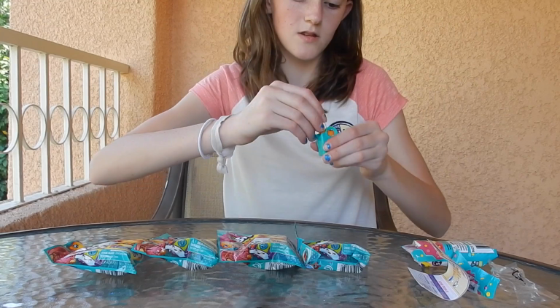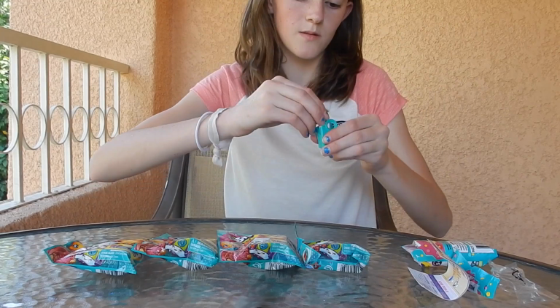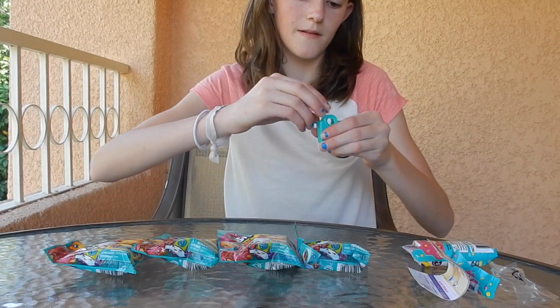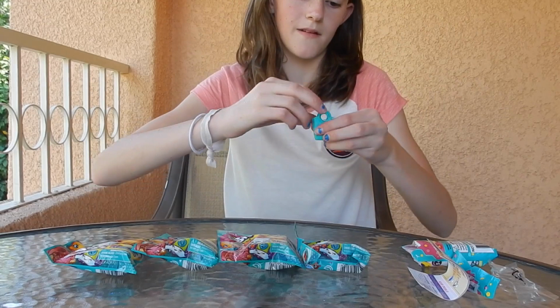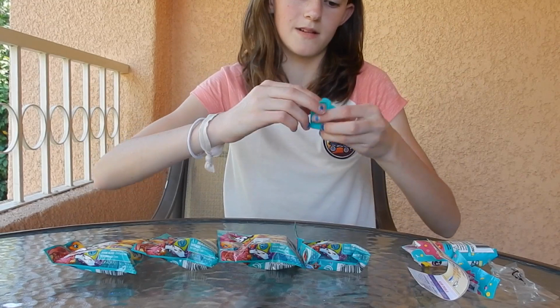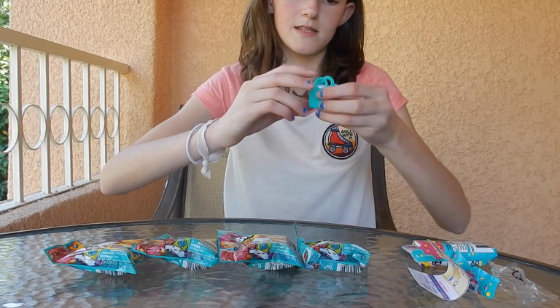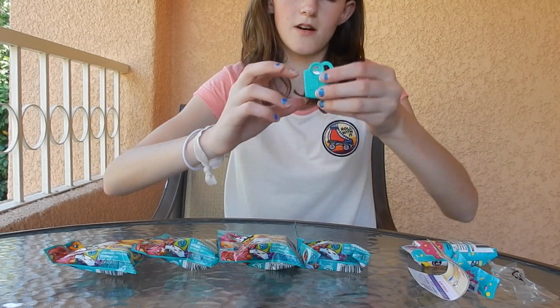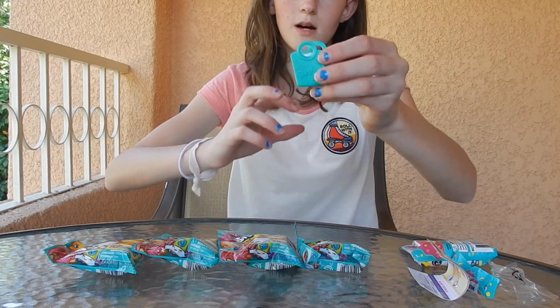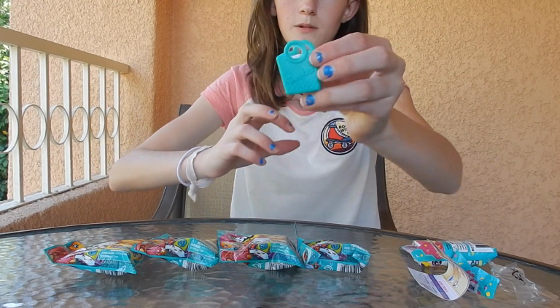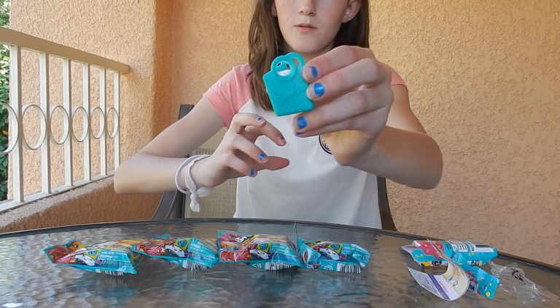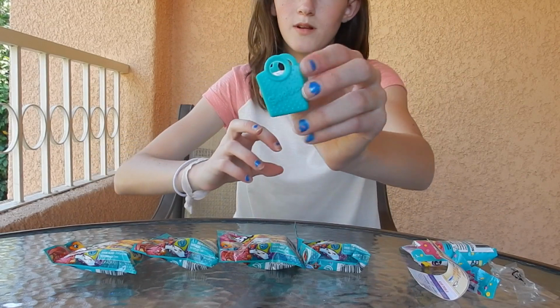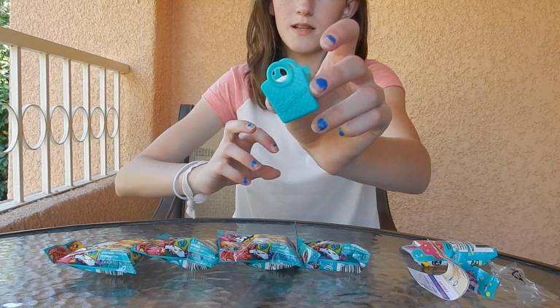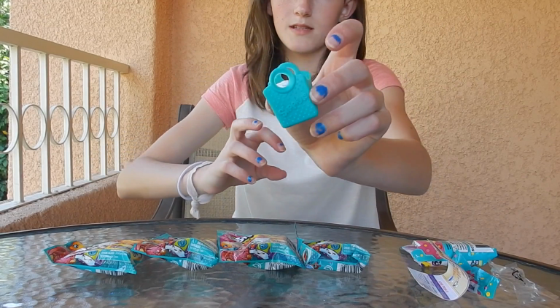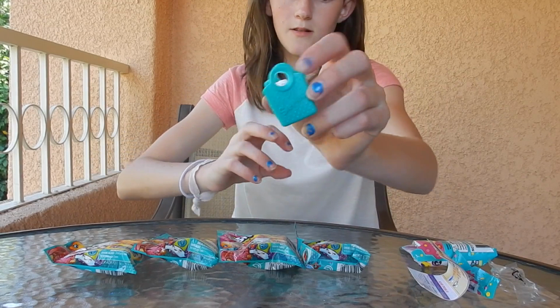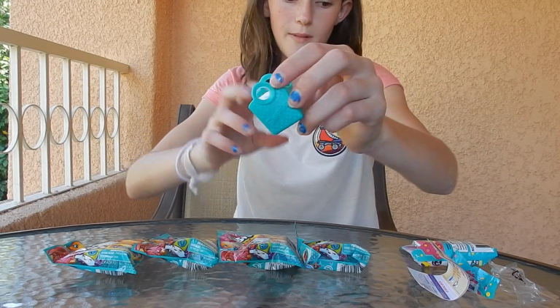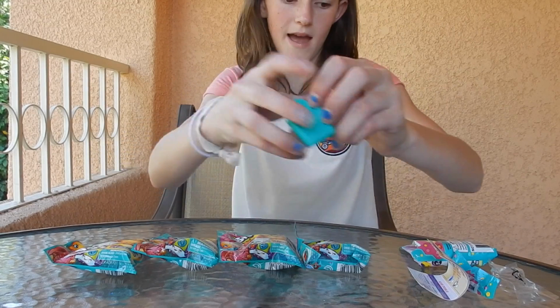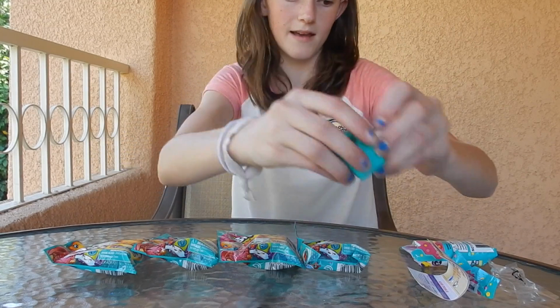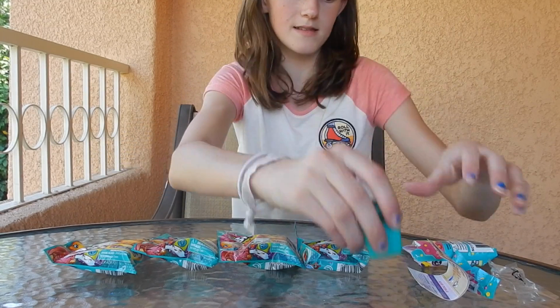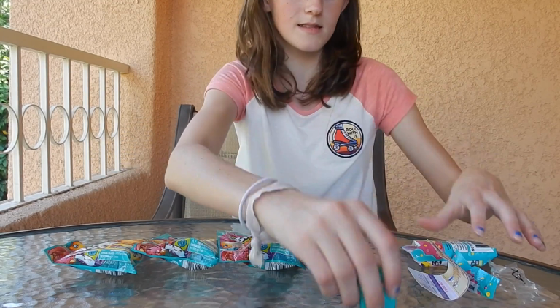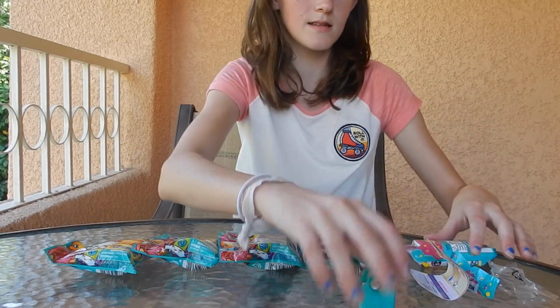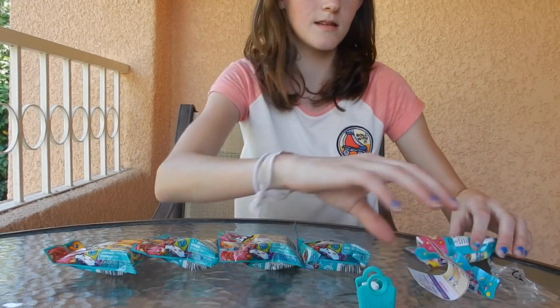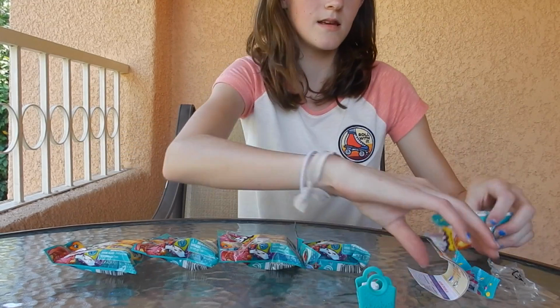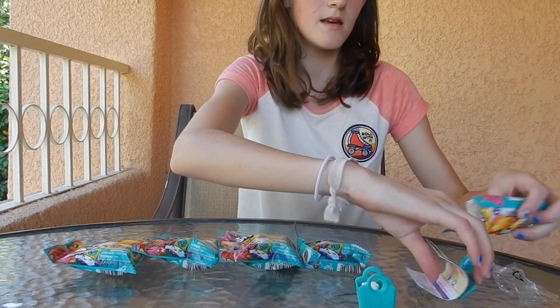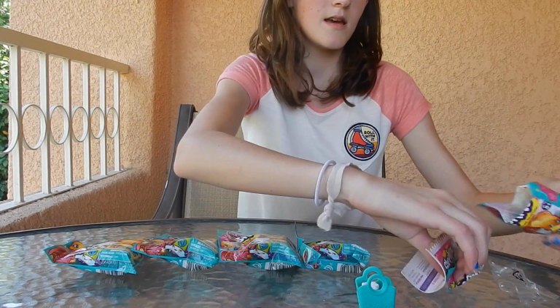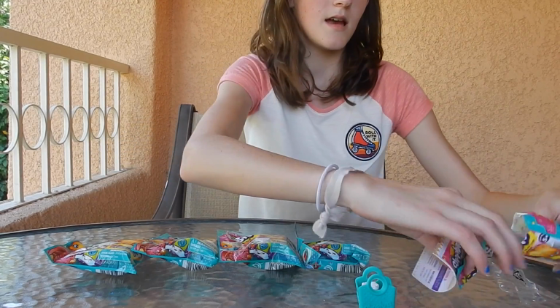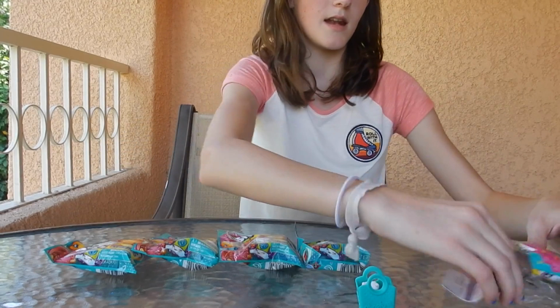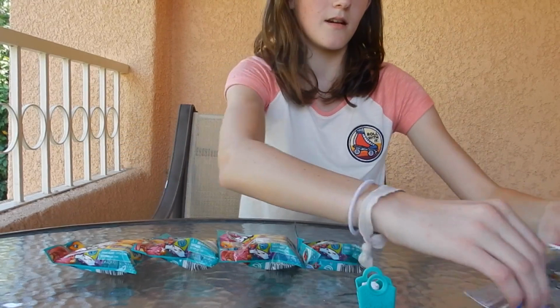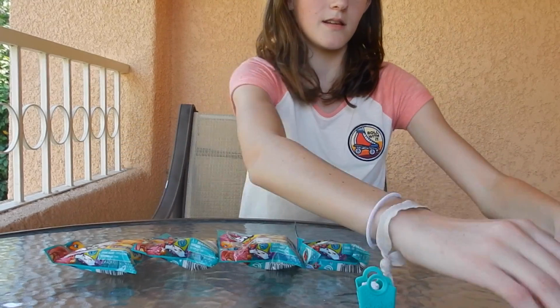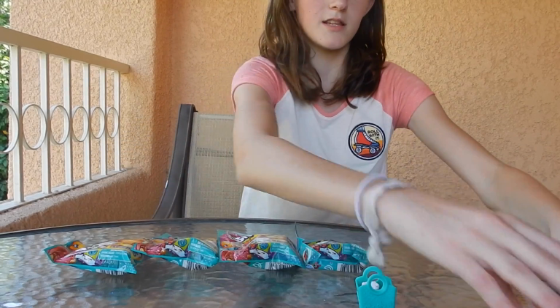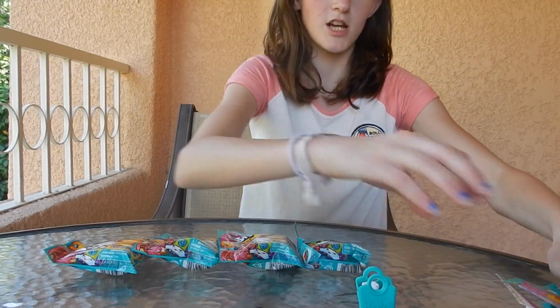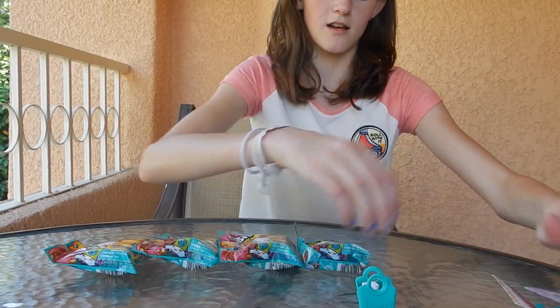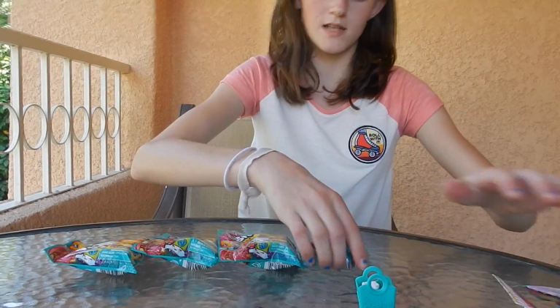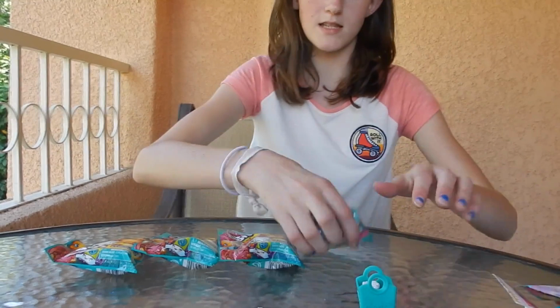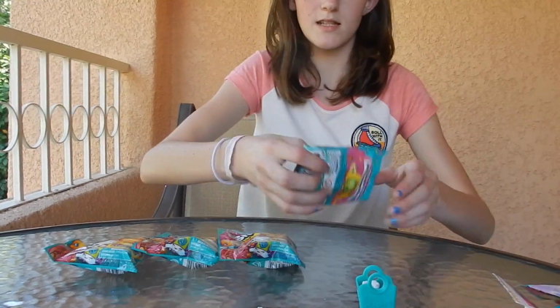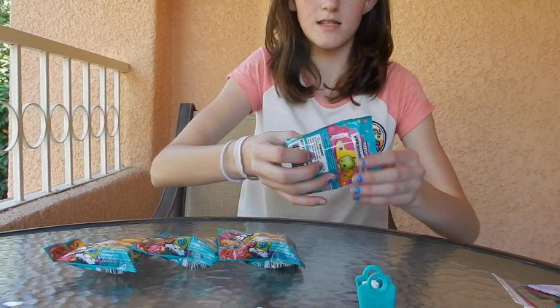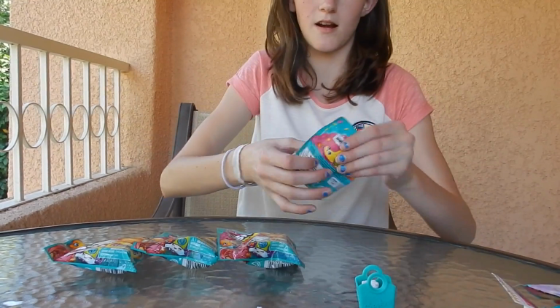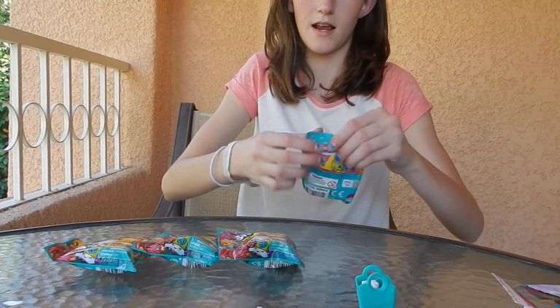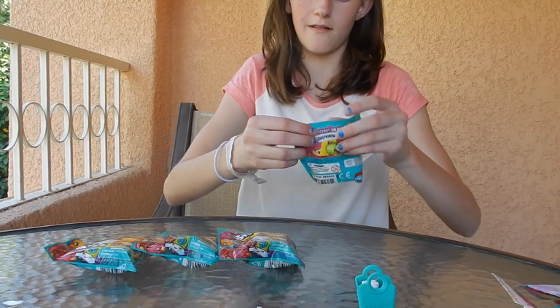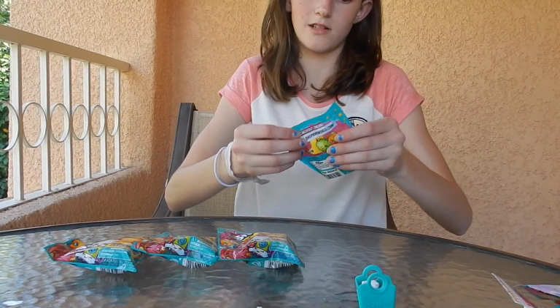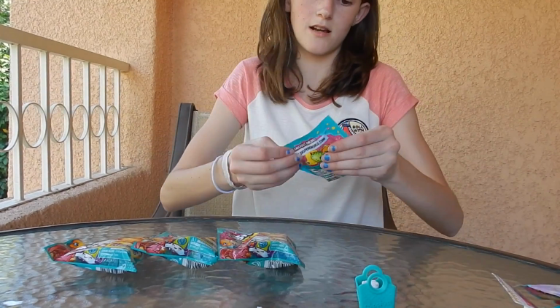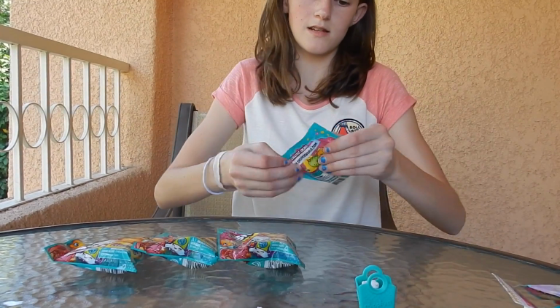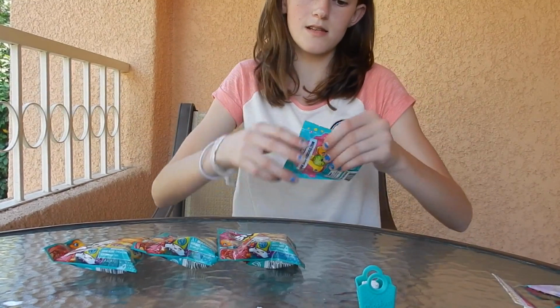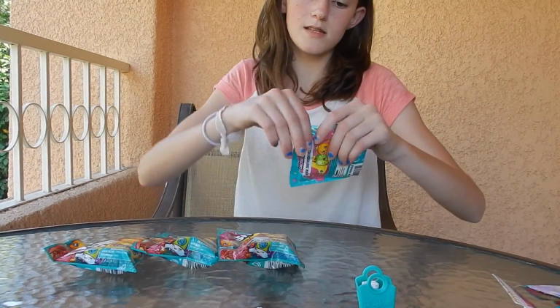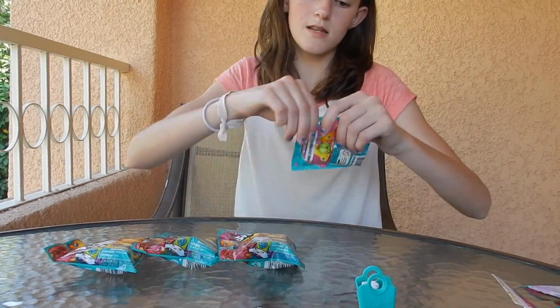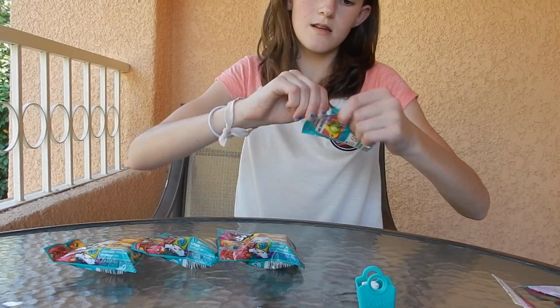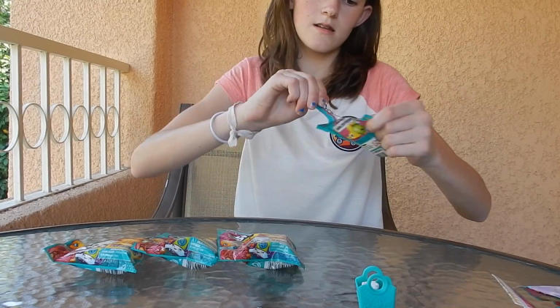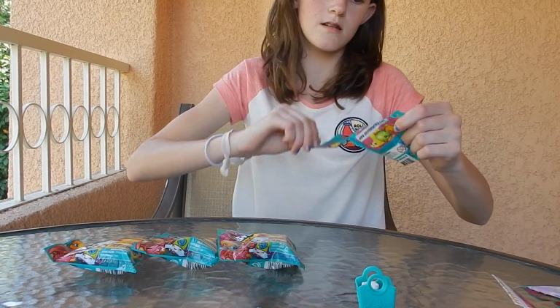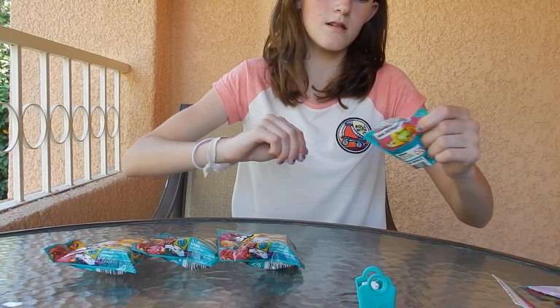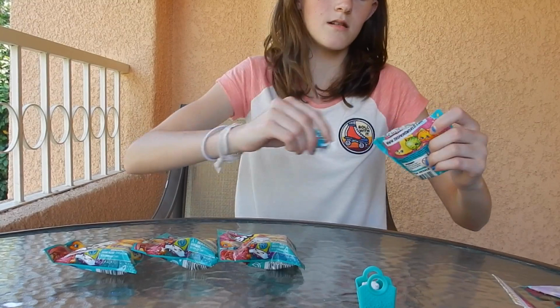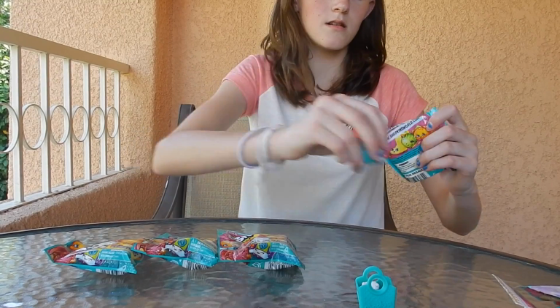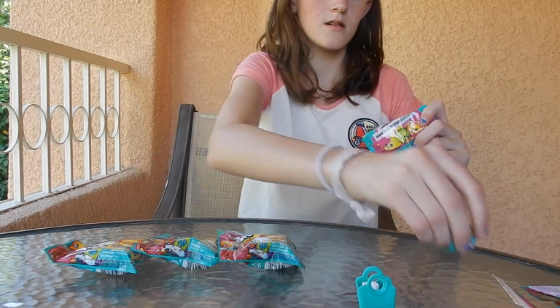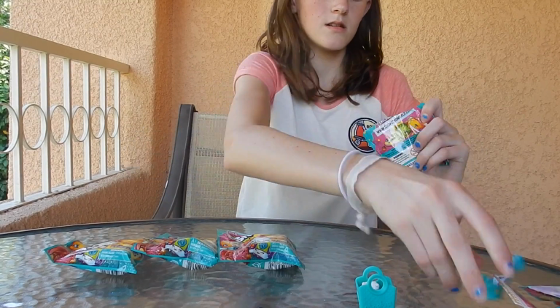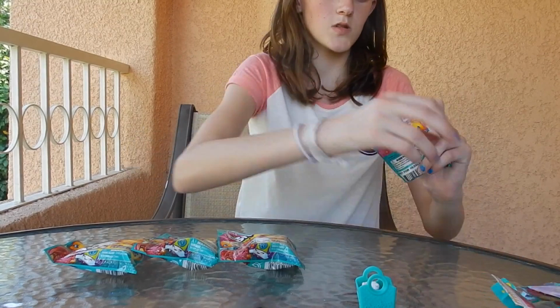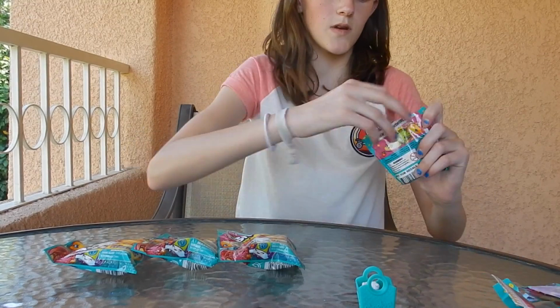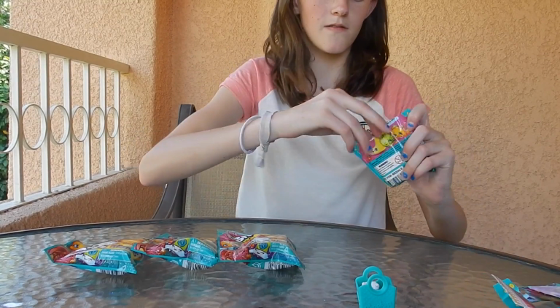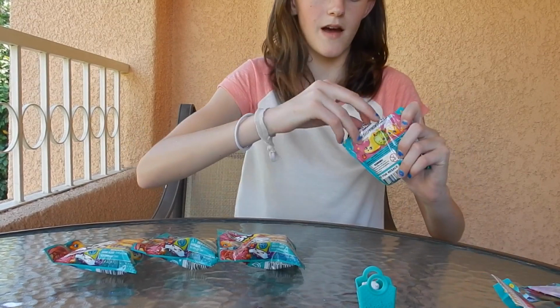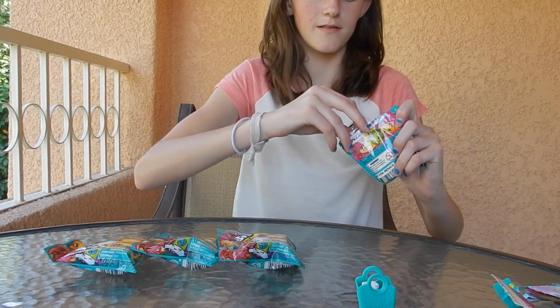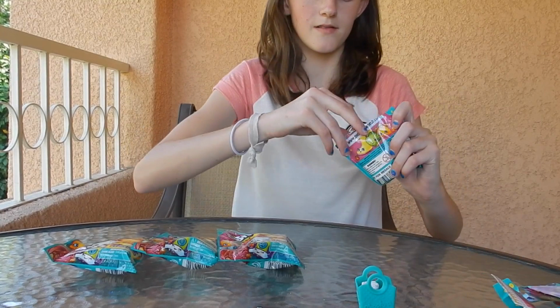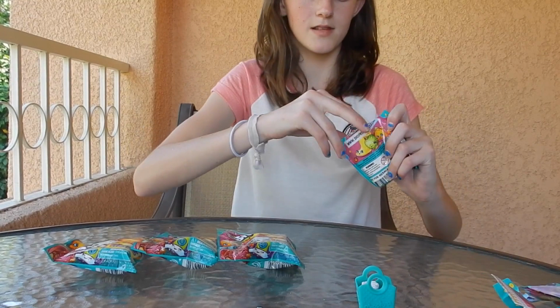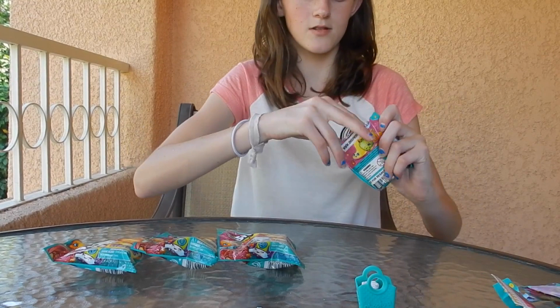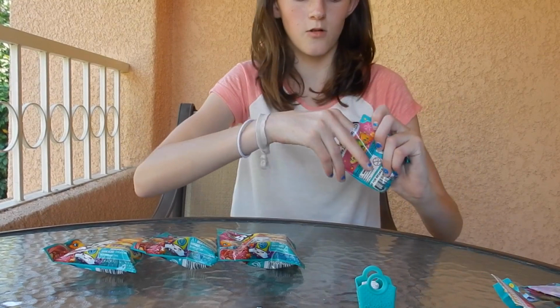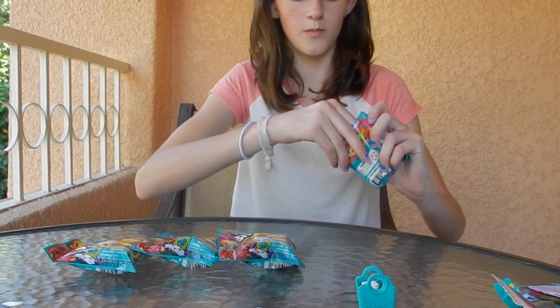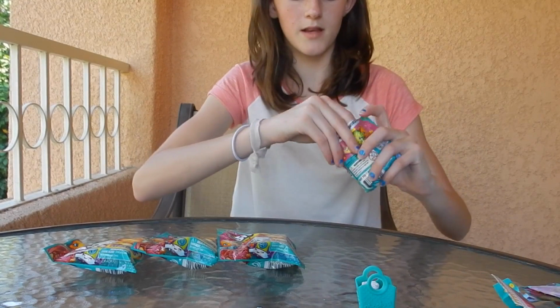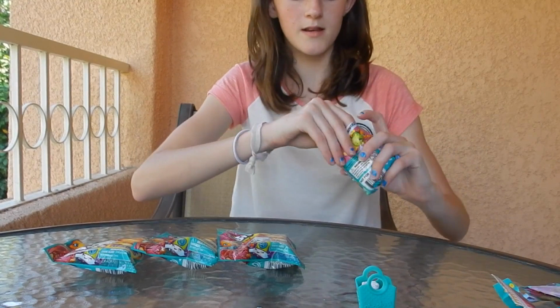They all come with one of these little bags, and I don't need the checklist because I already have a checklist. So we have five of these to open that I got from Moose.